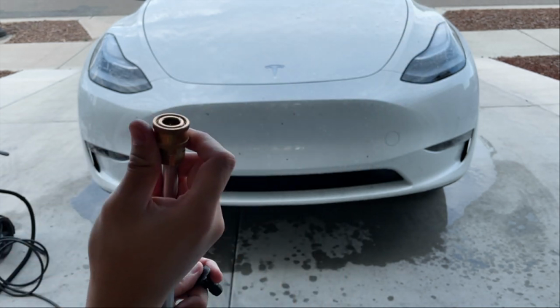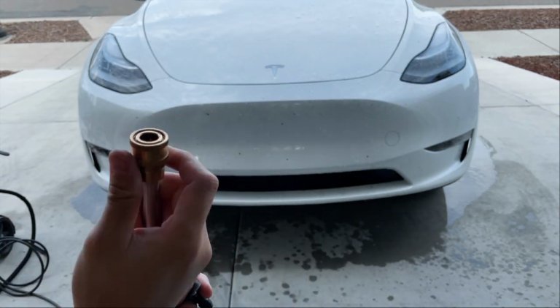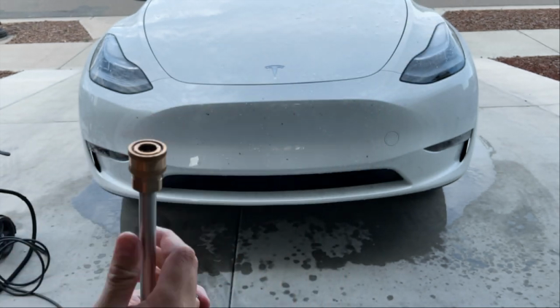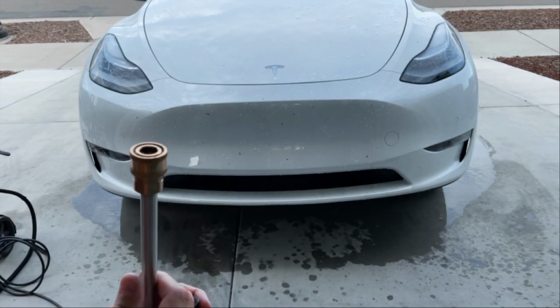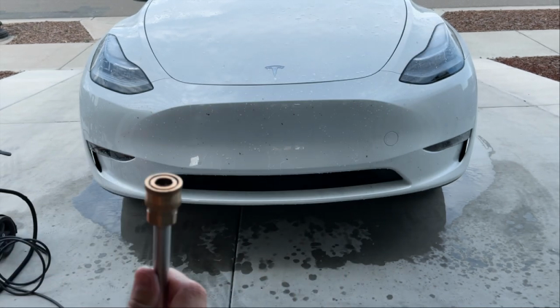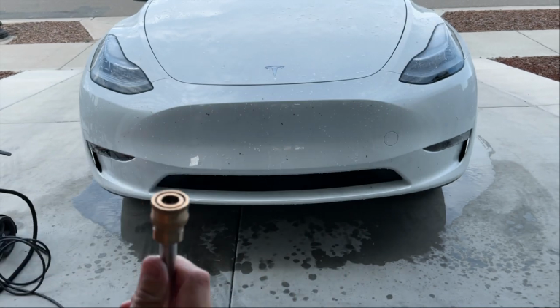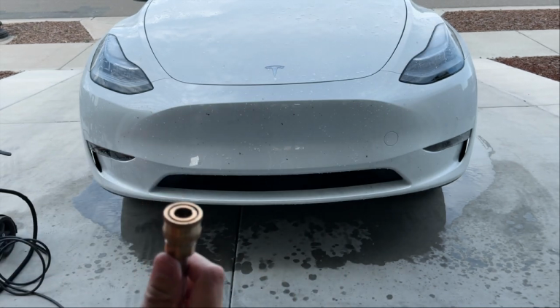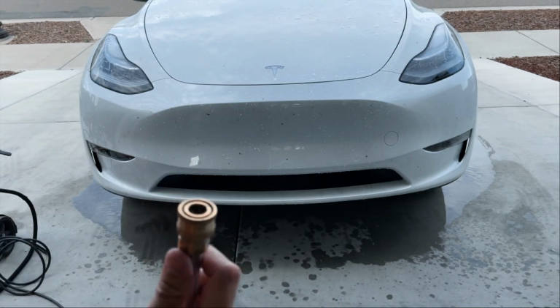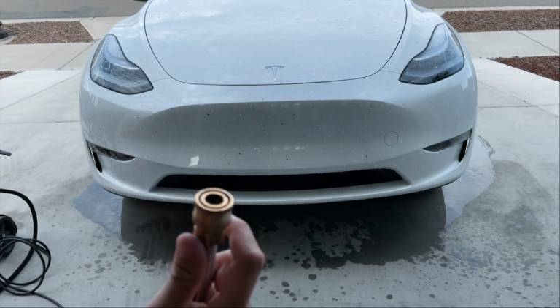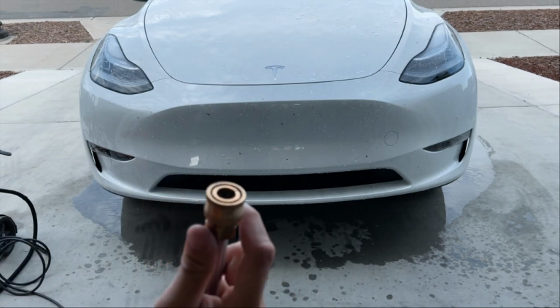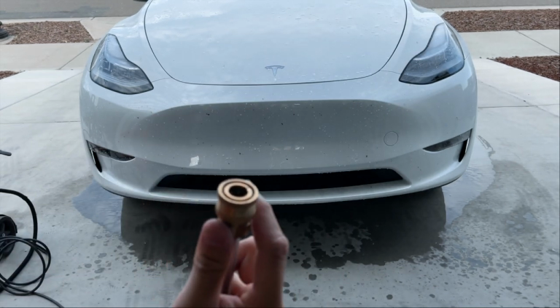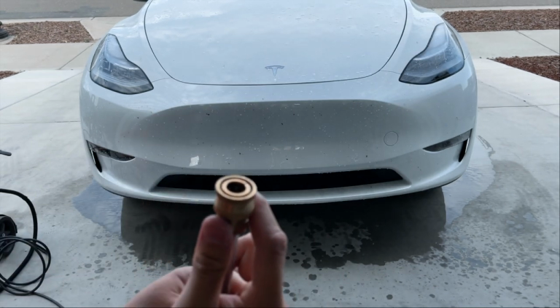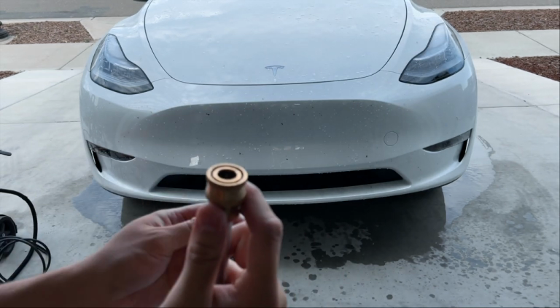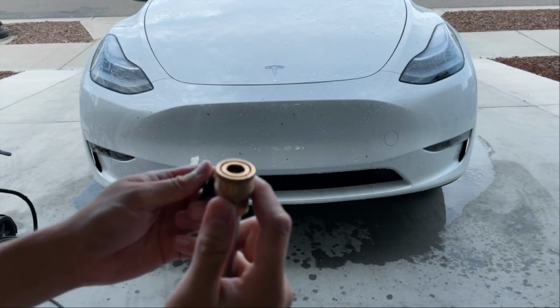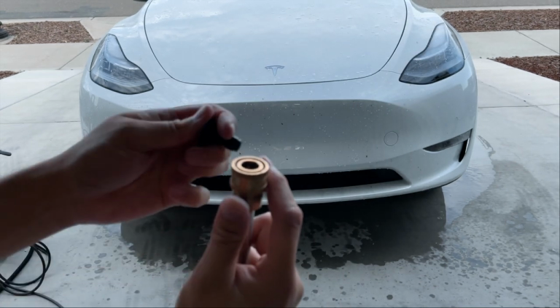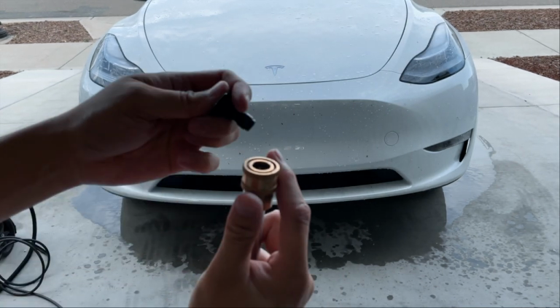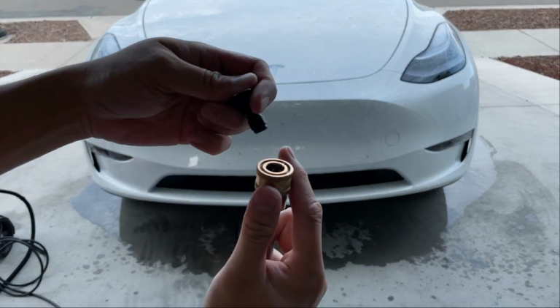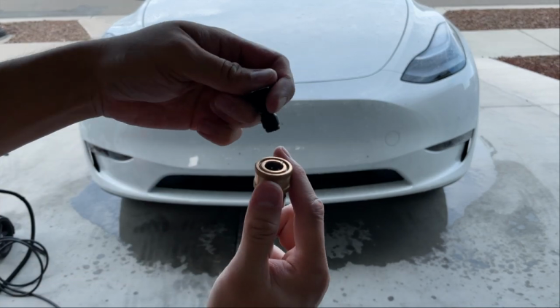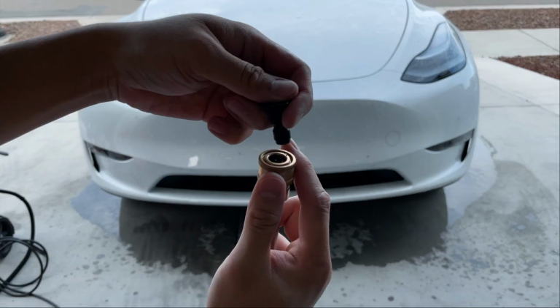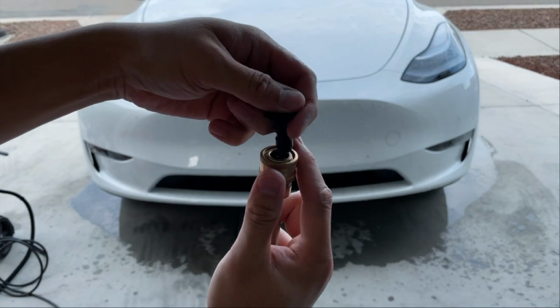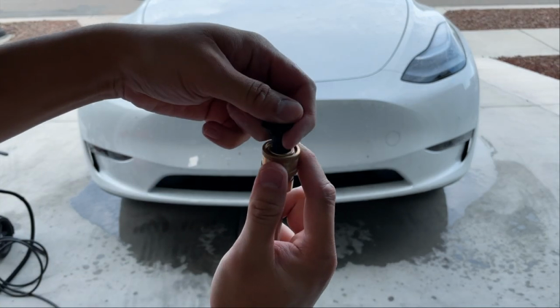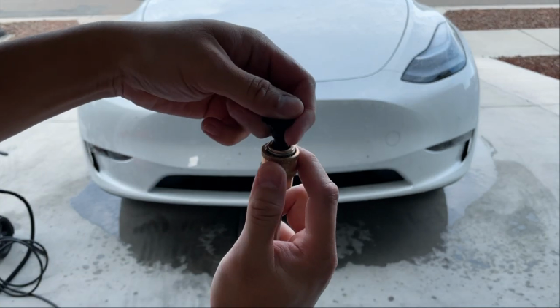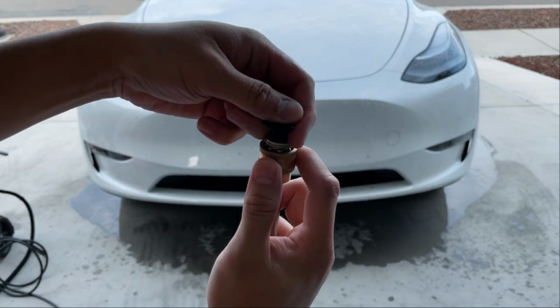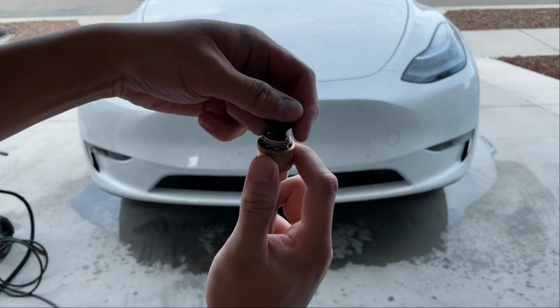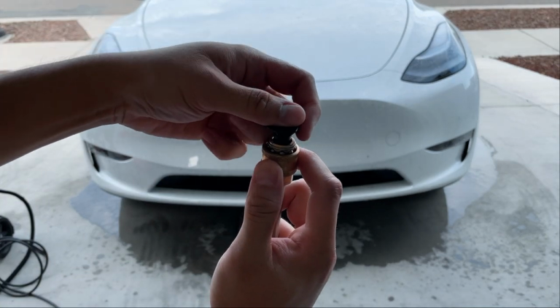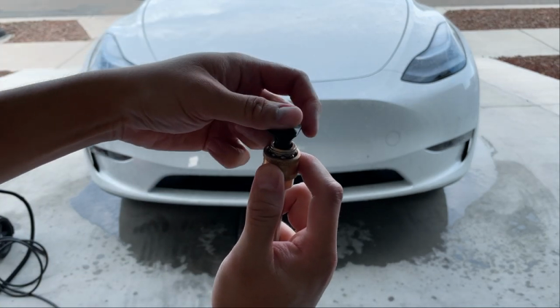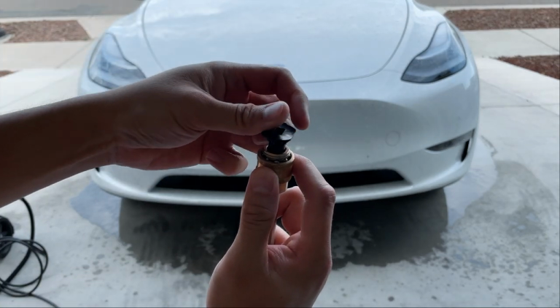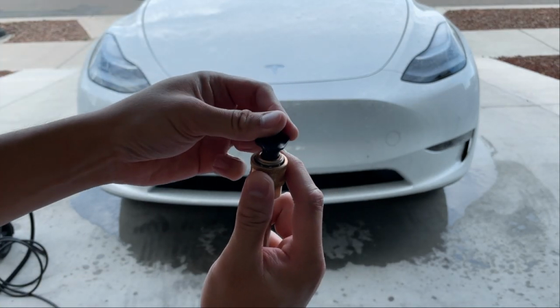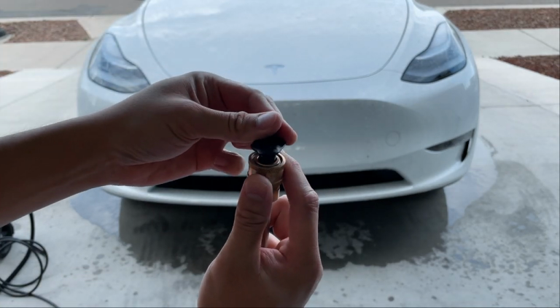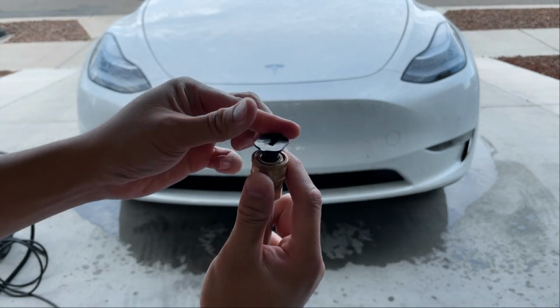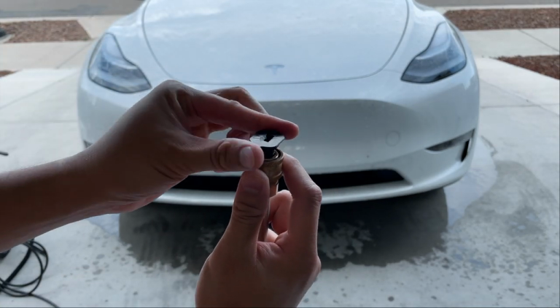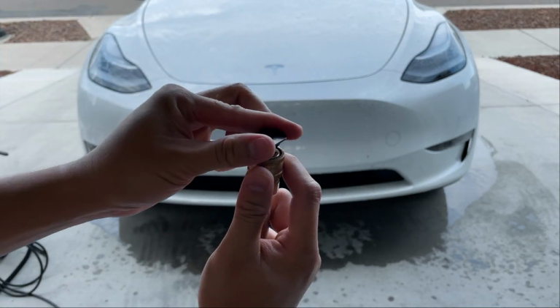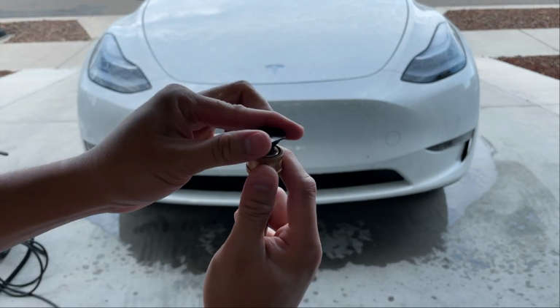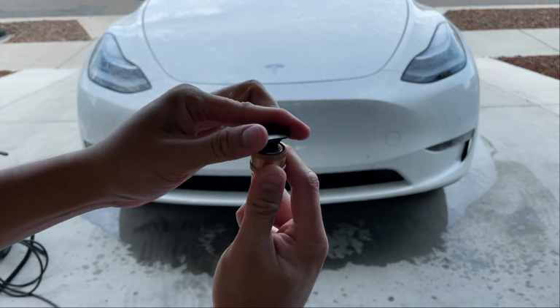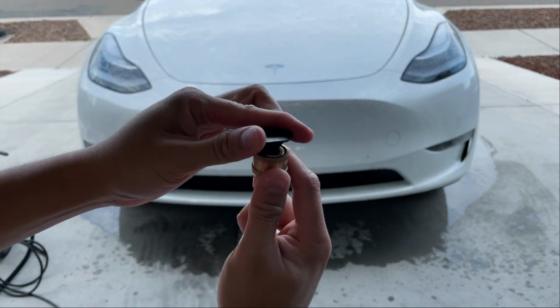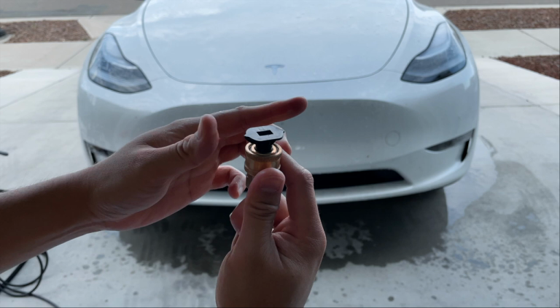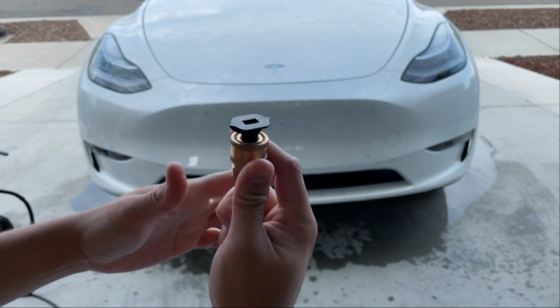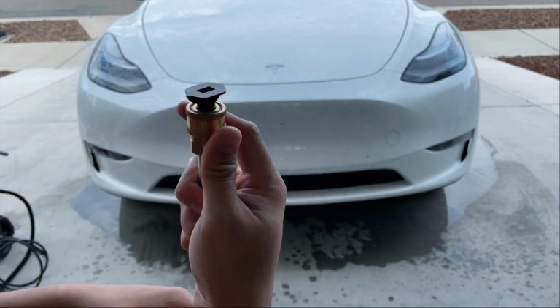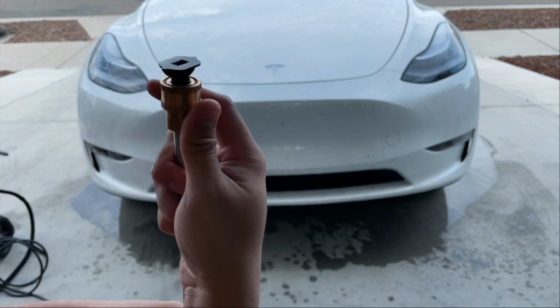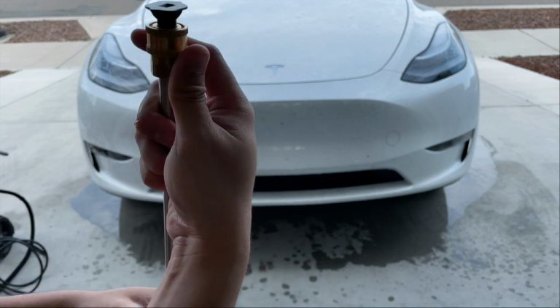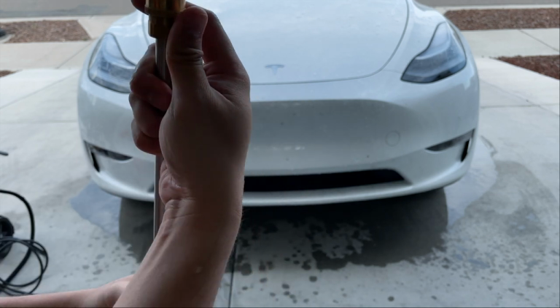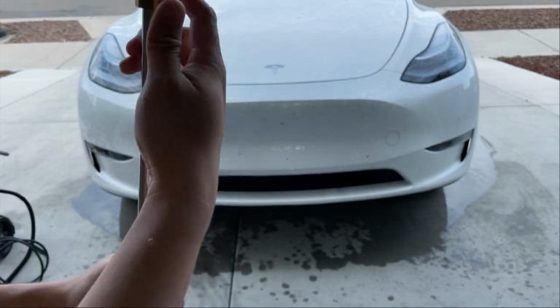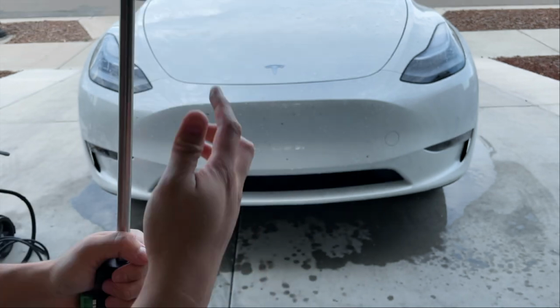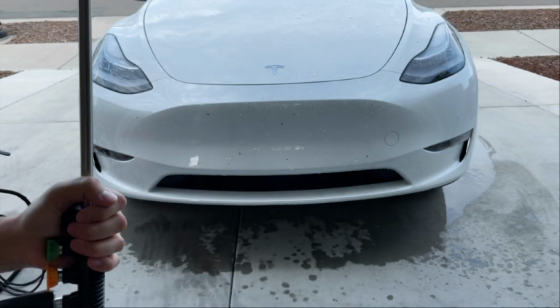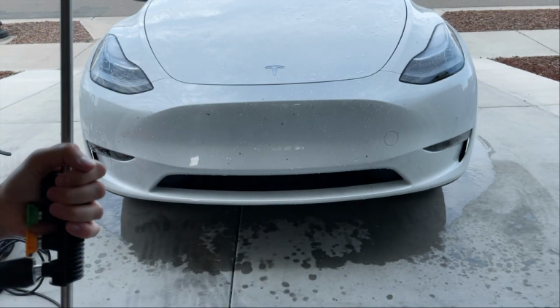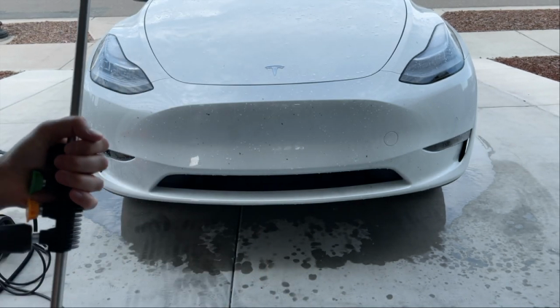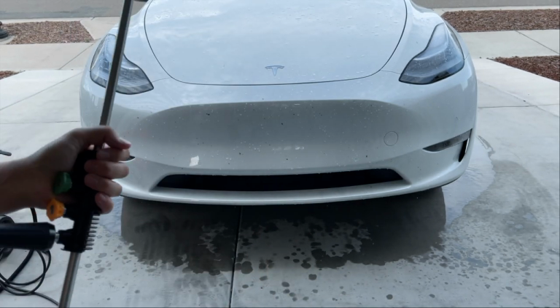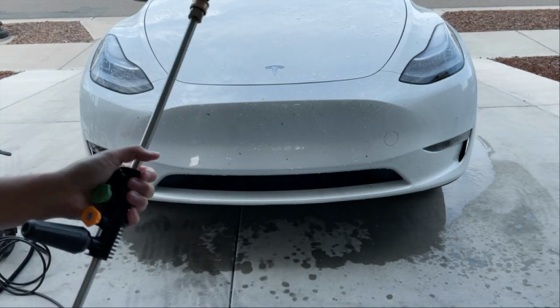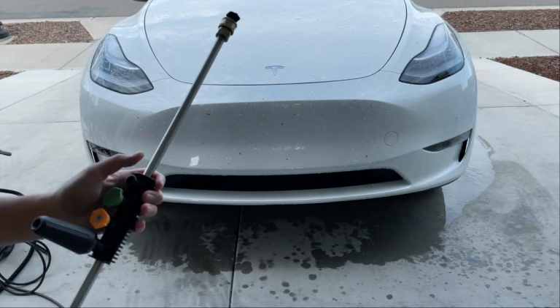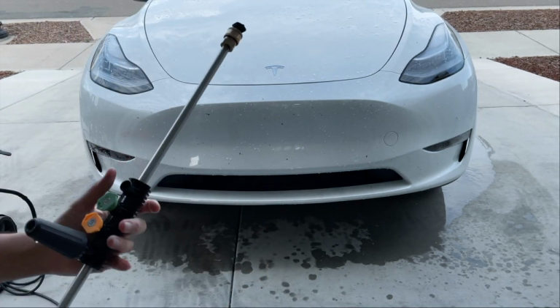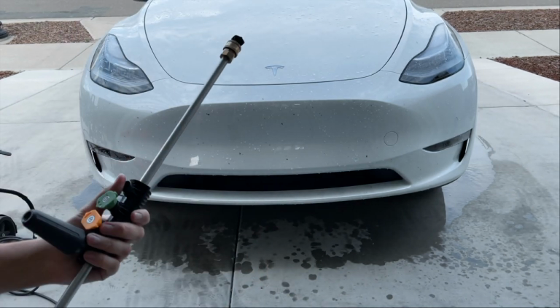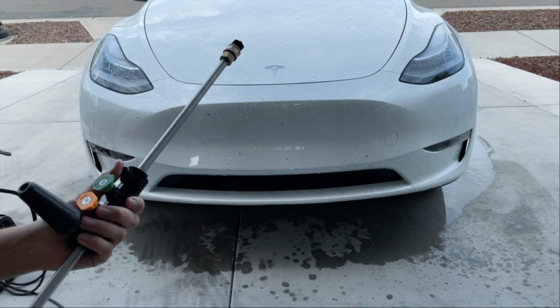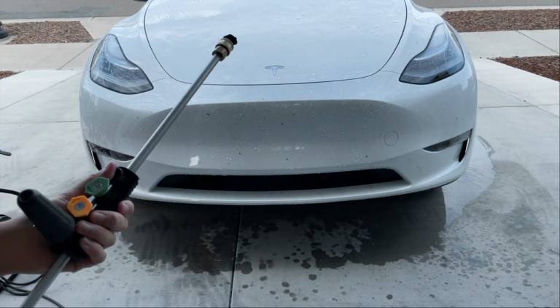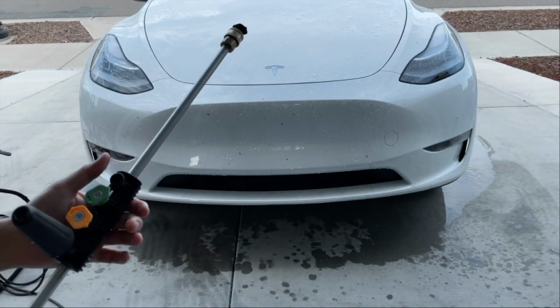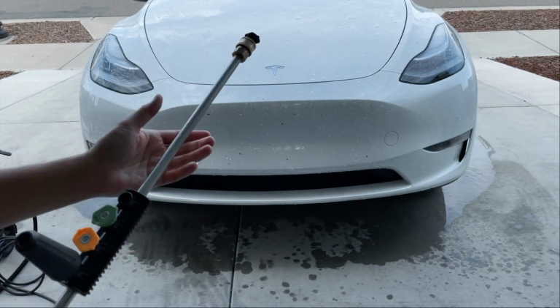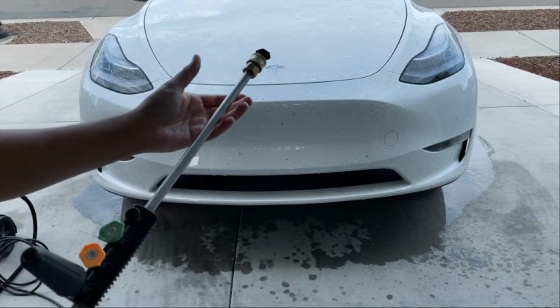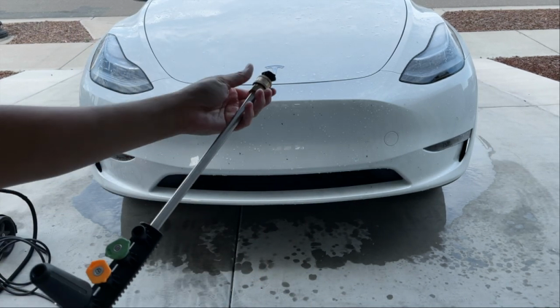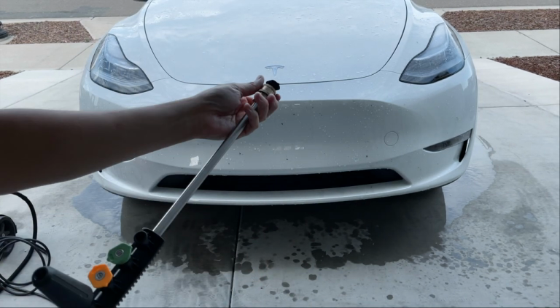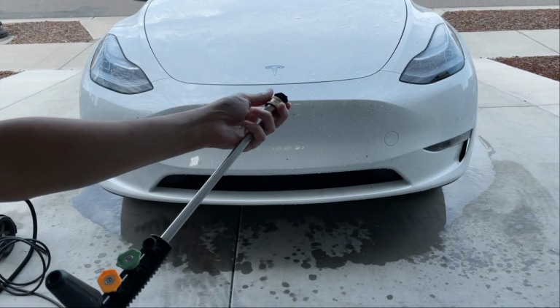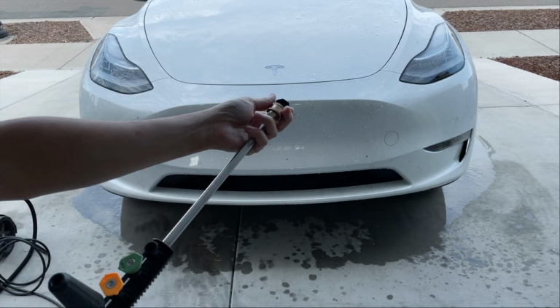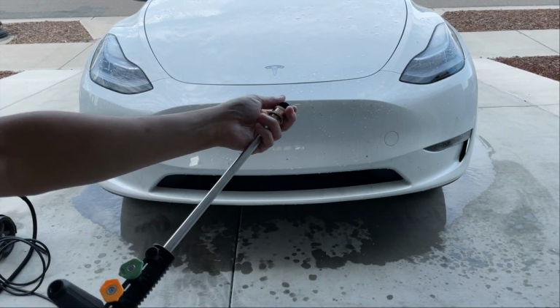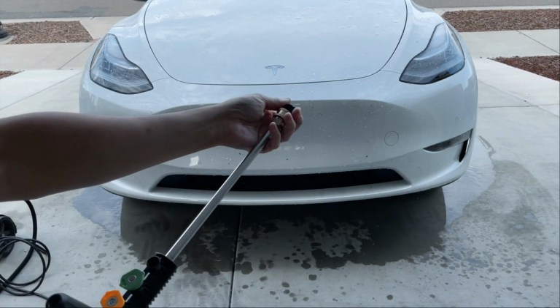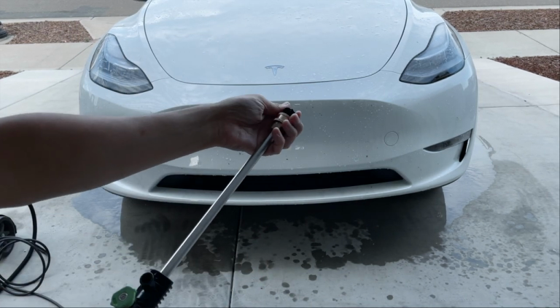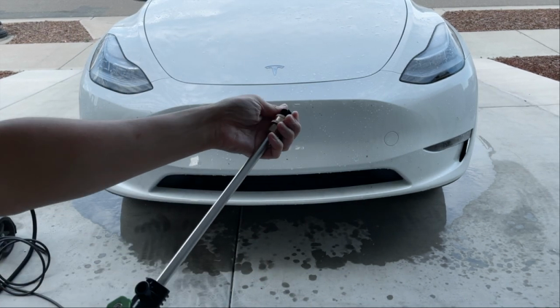Here's the soap tip that comes with the pressure washer — you just attach it on like the other tips and you just spray it on your car.